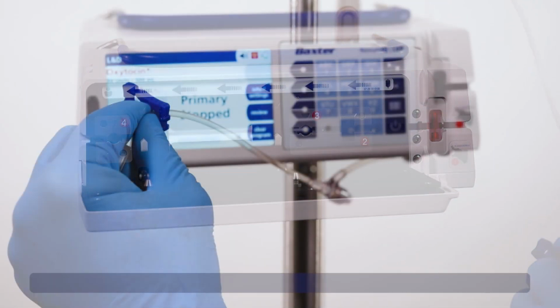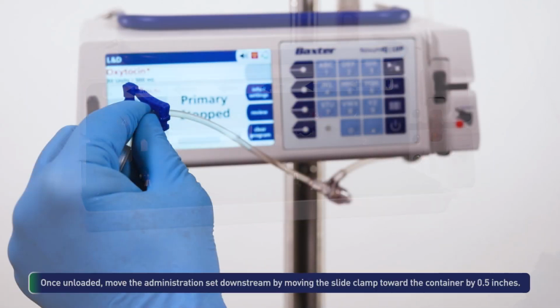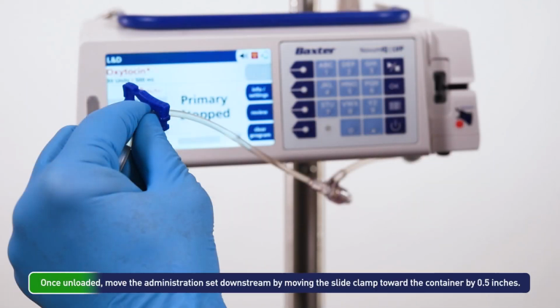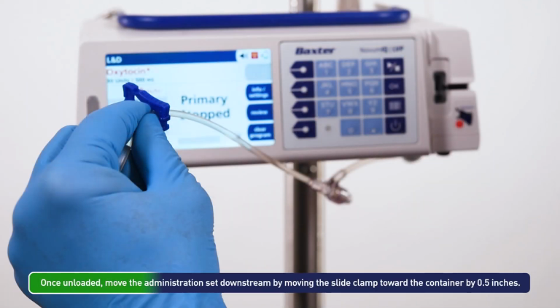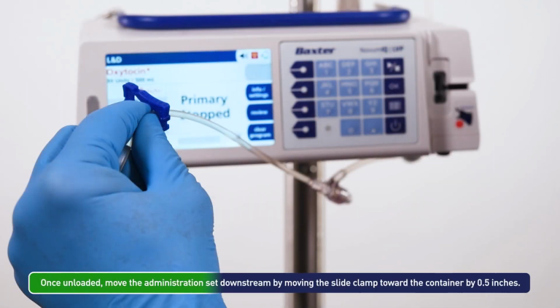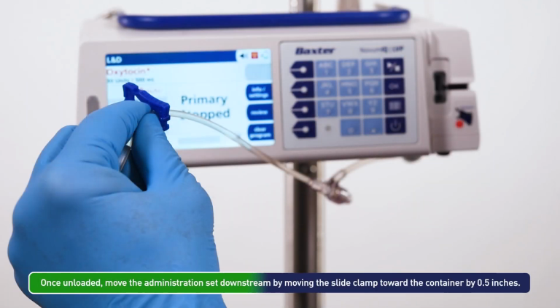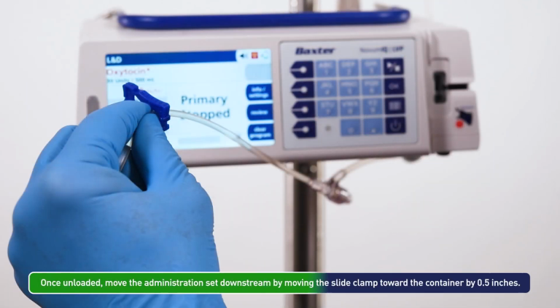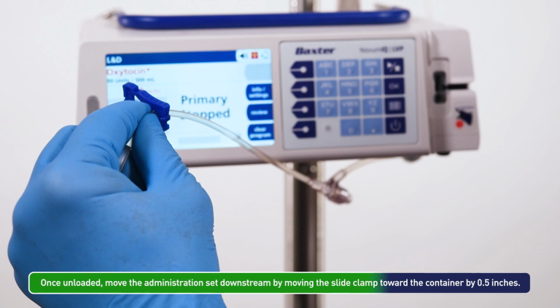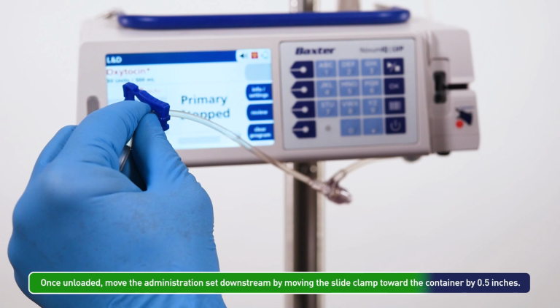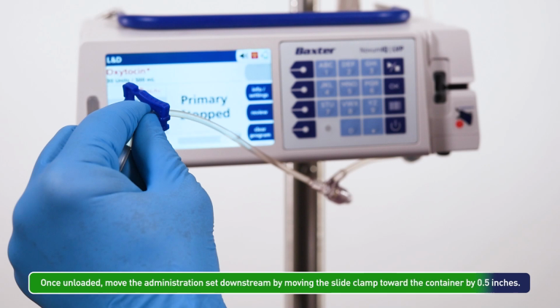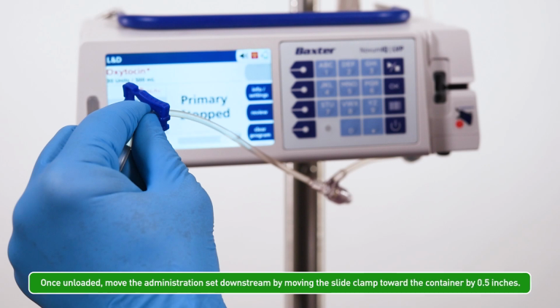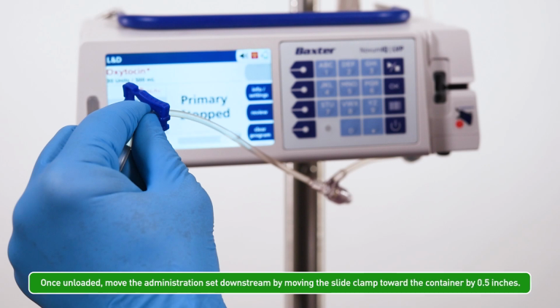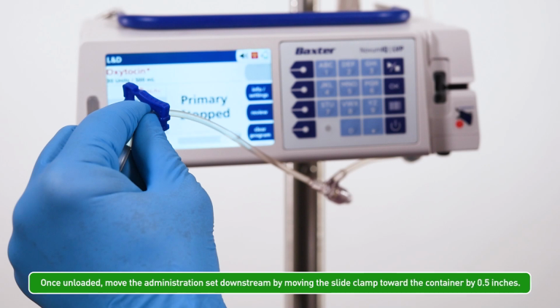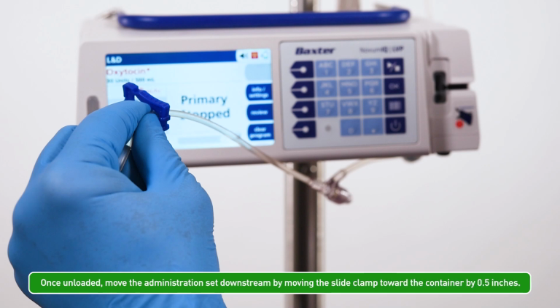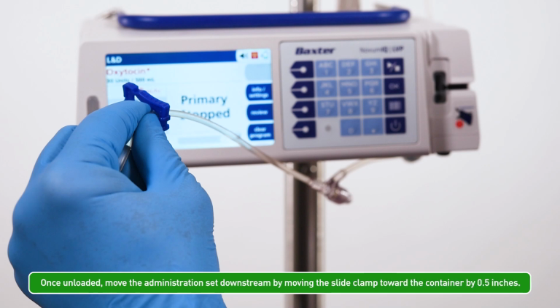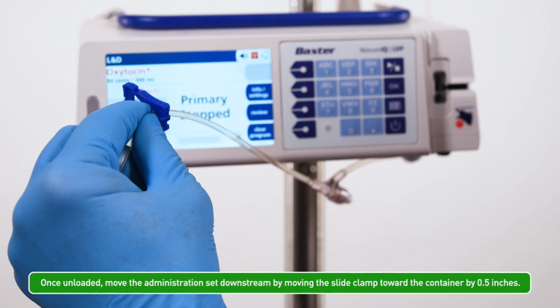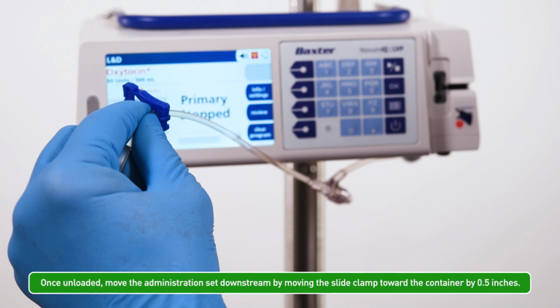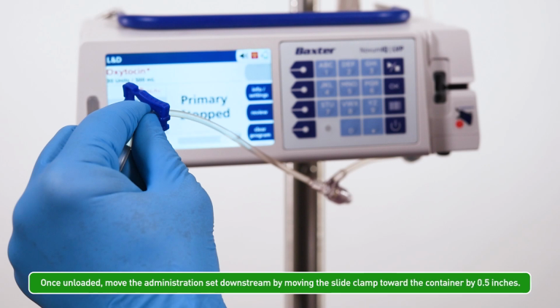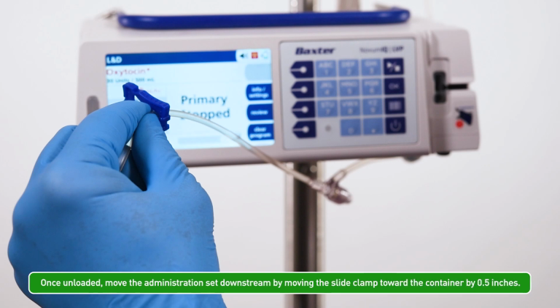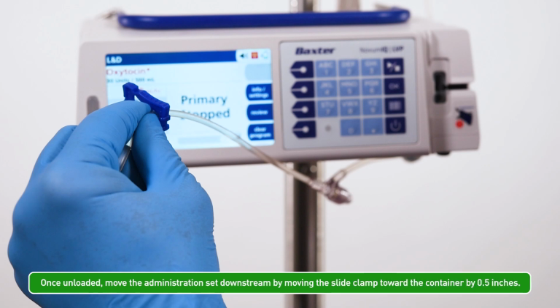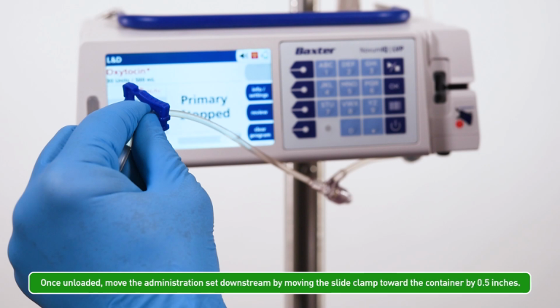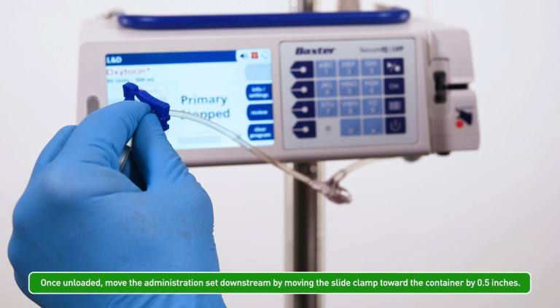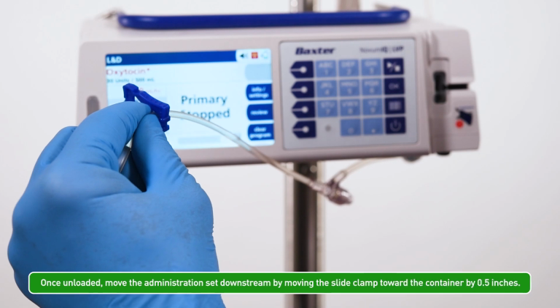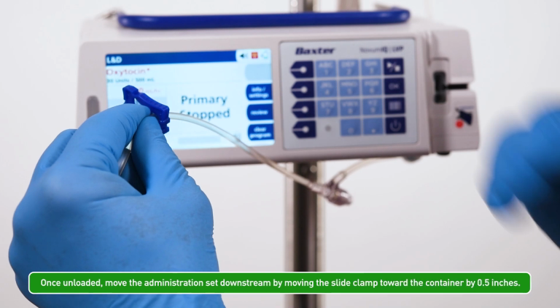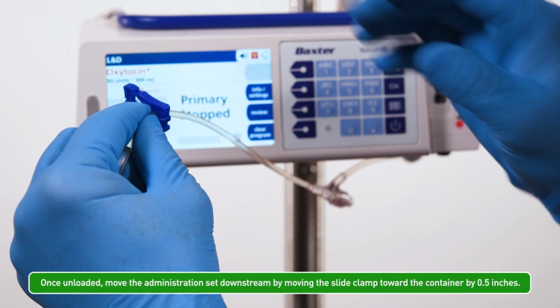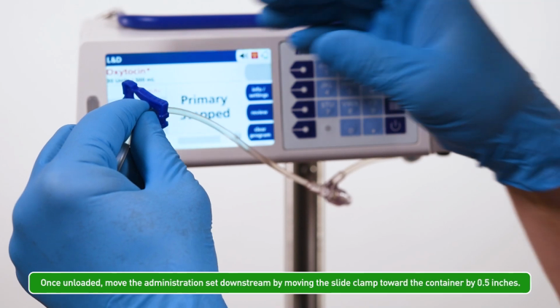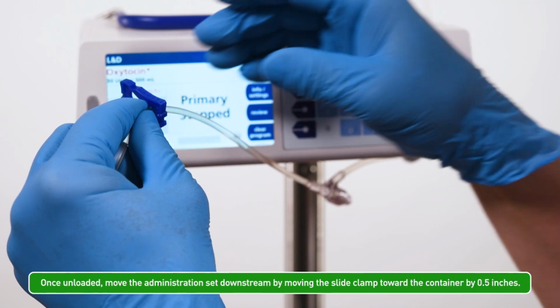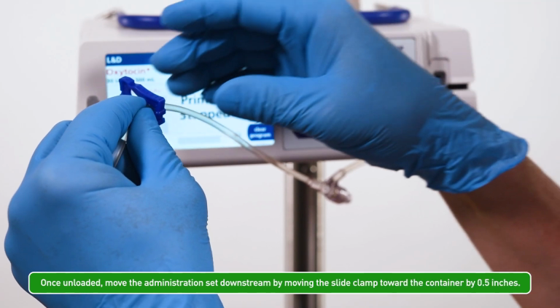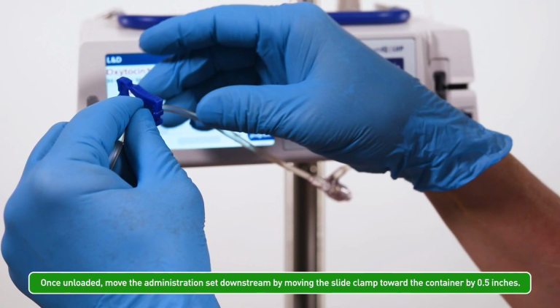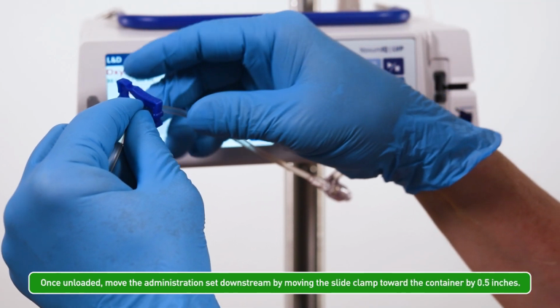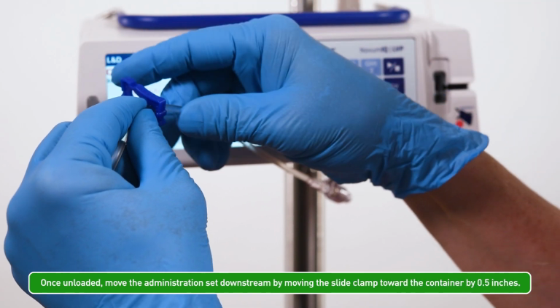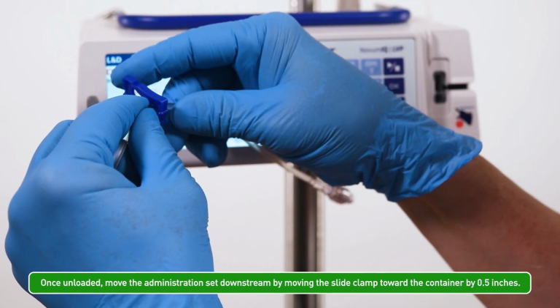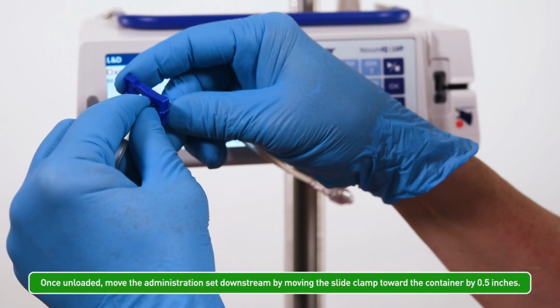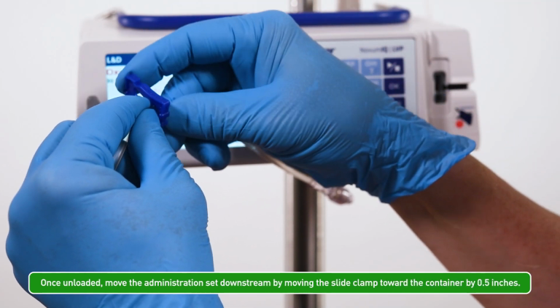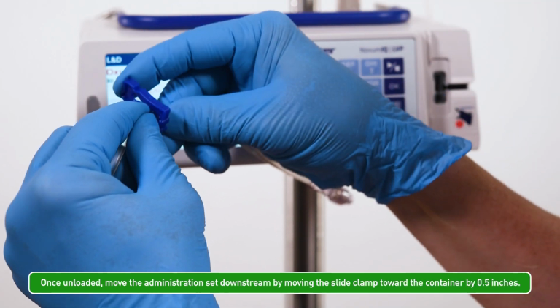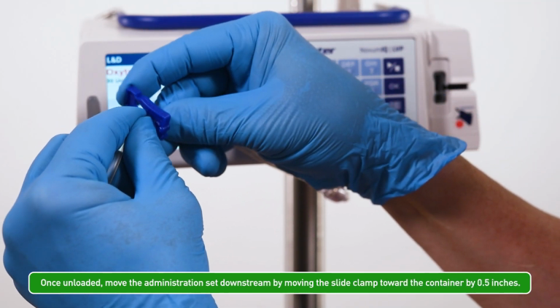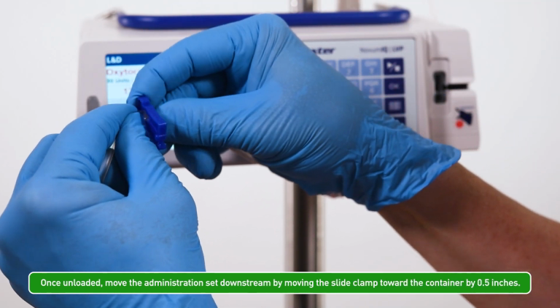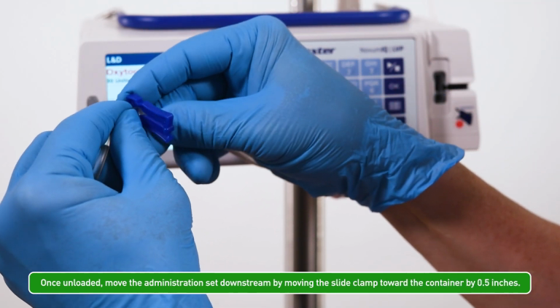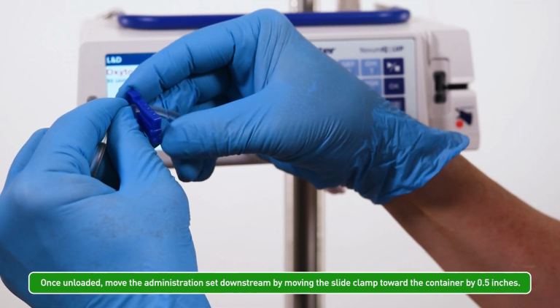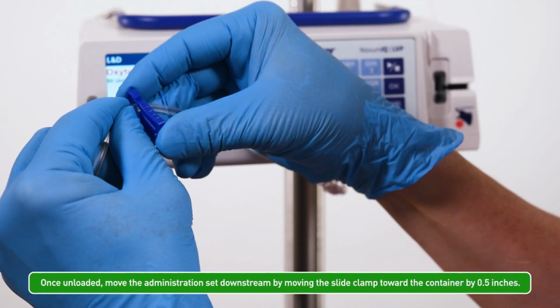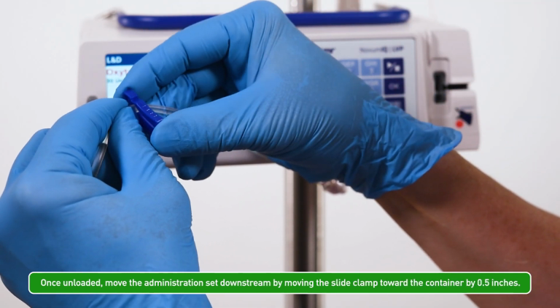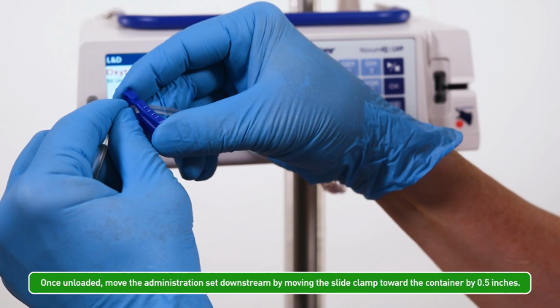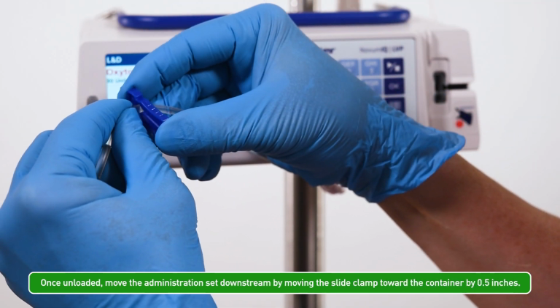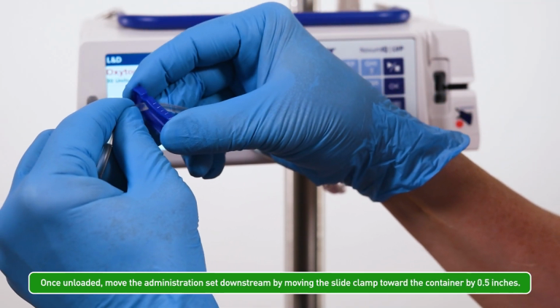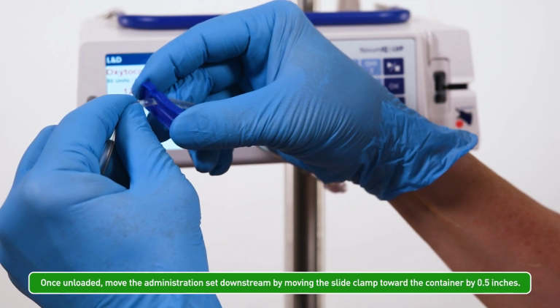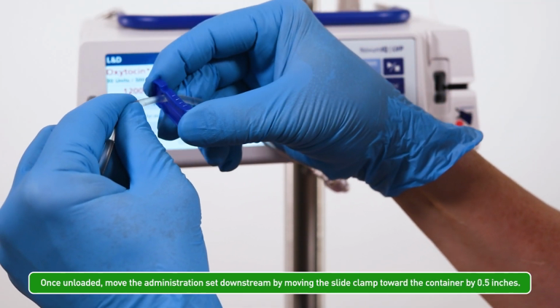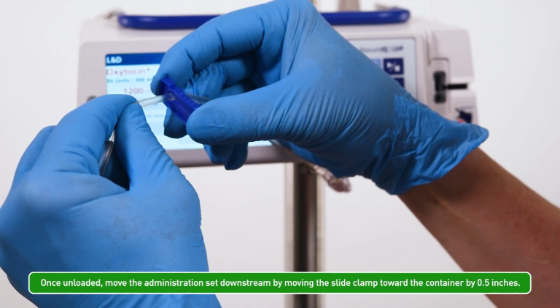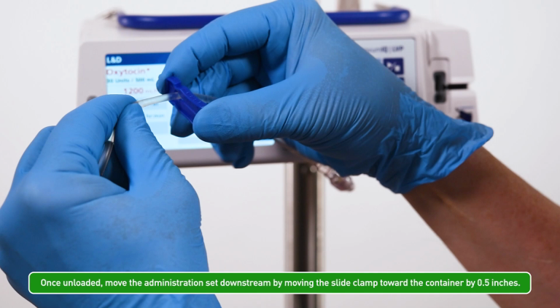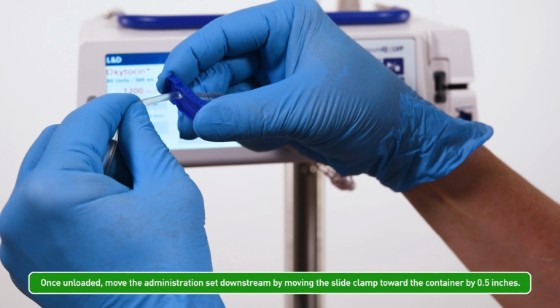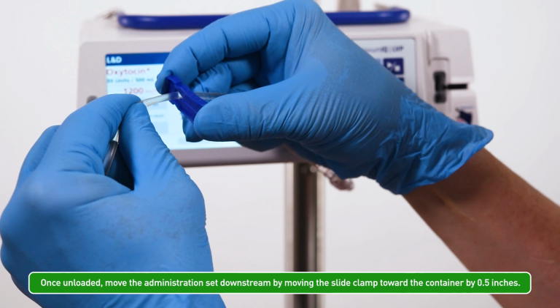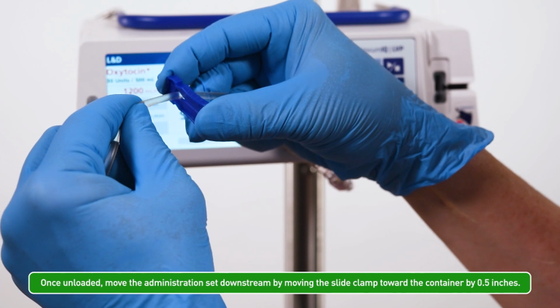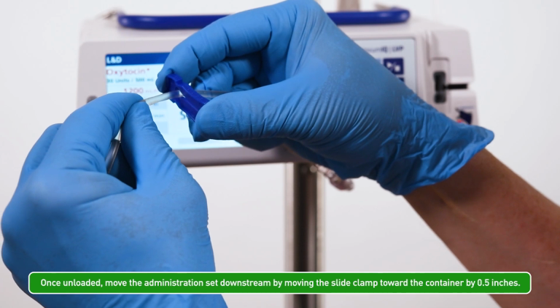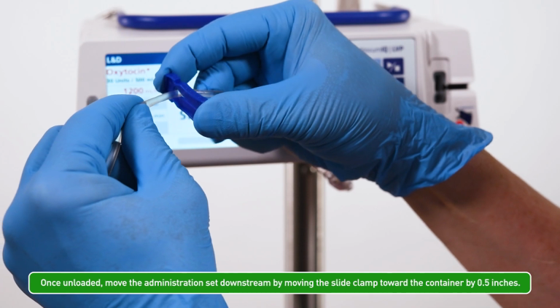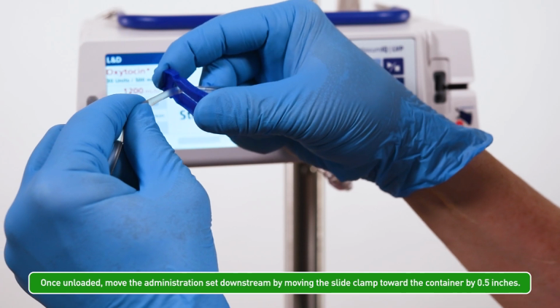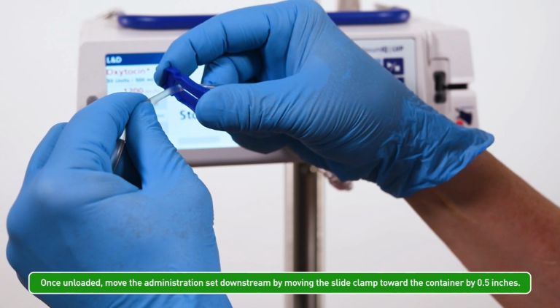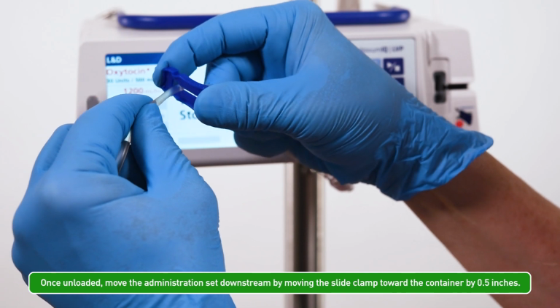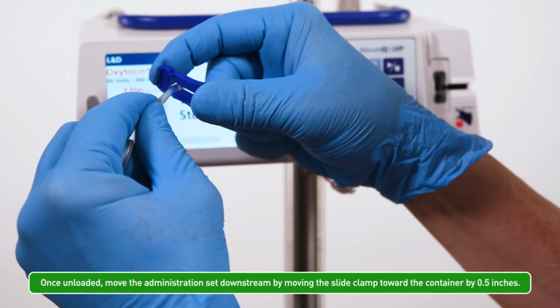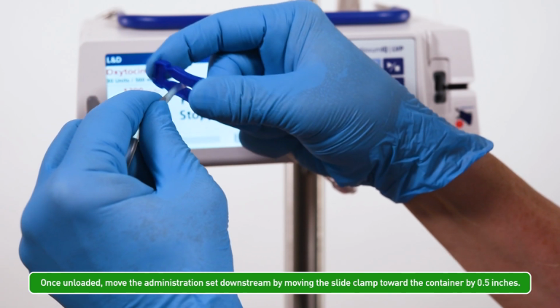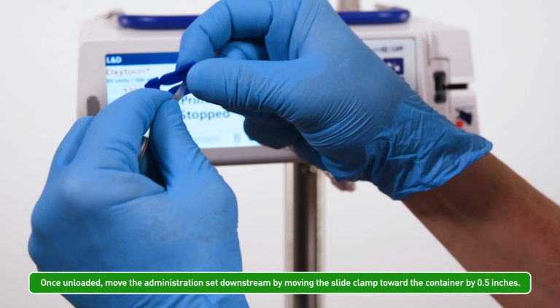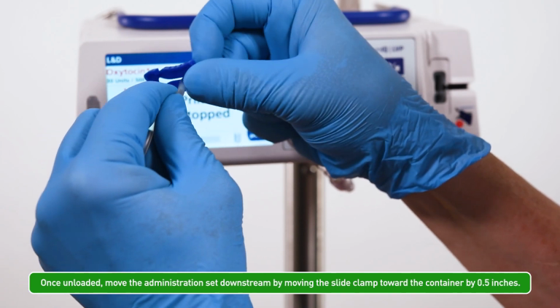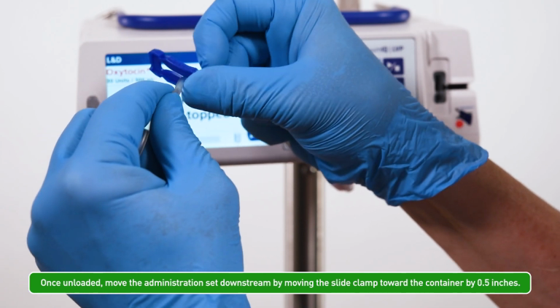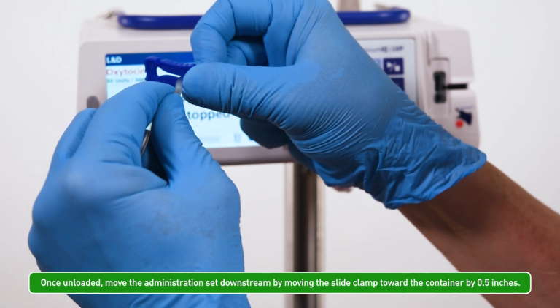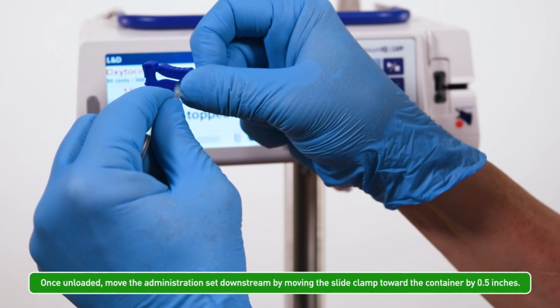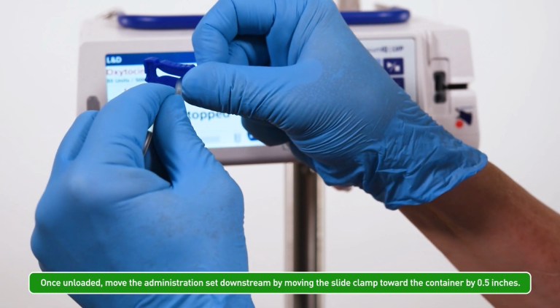Once unloaded, move the administration set downstream by moving the slide clamp toward the container by 0.5 inches.